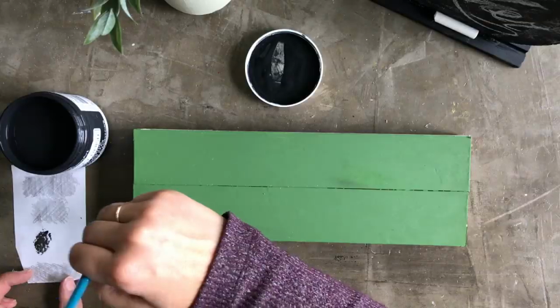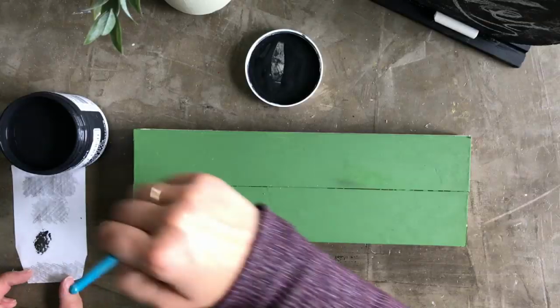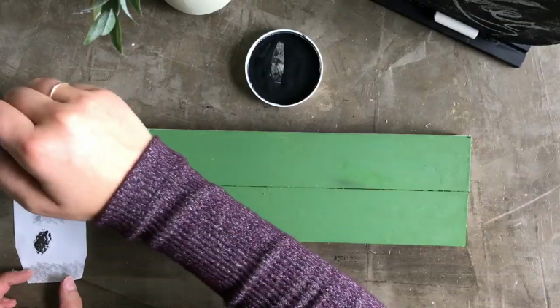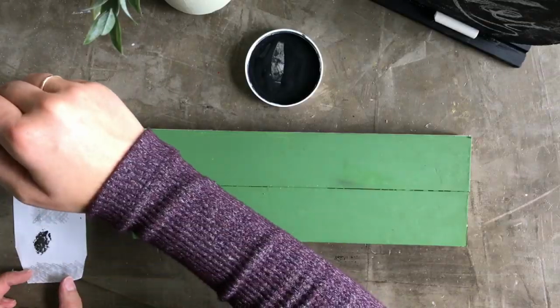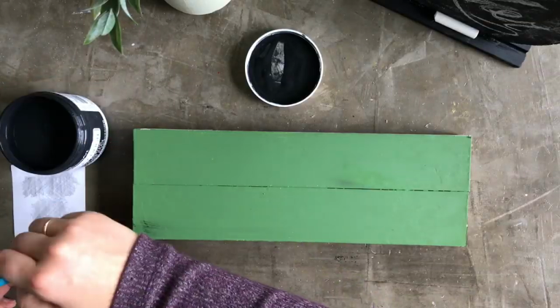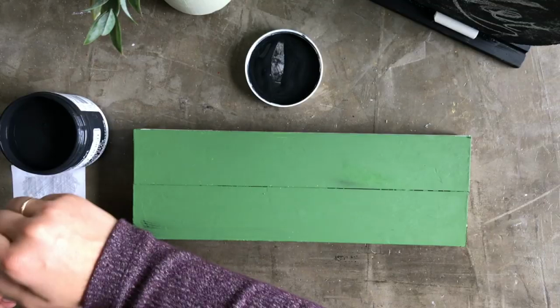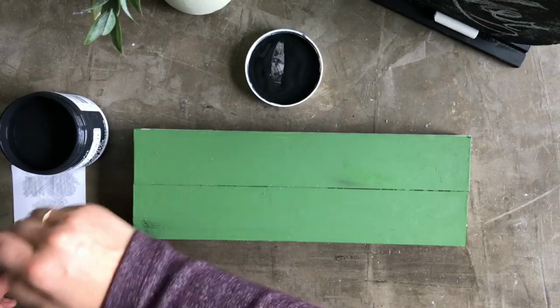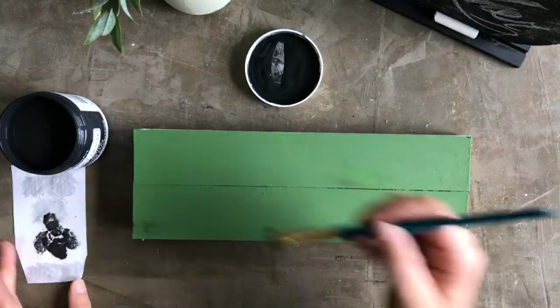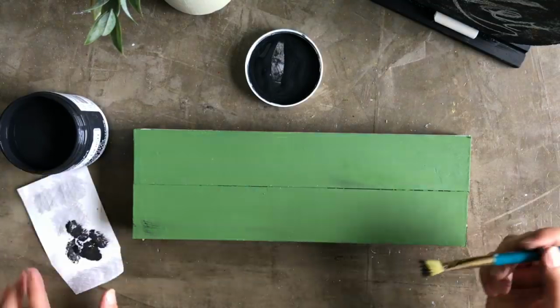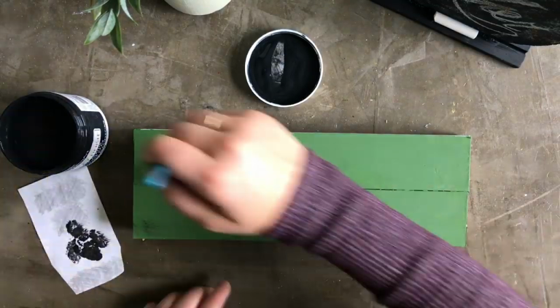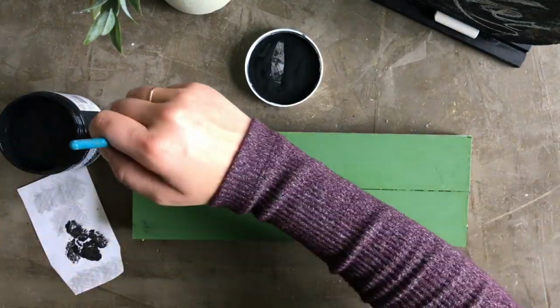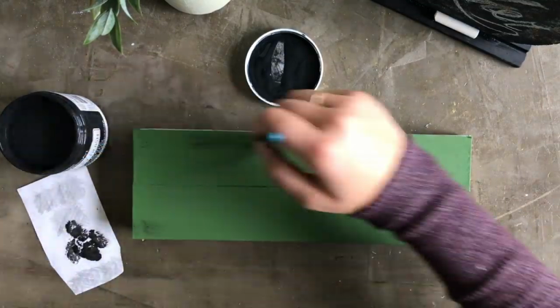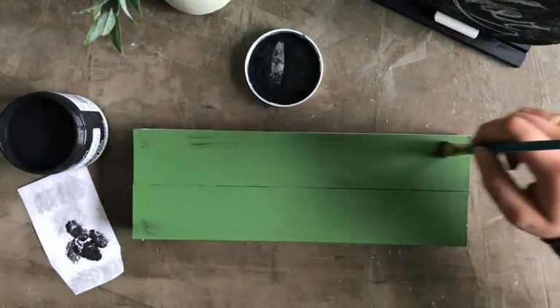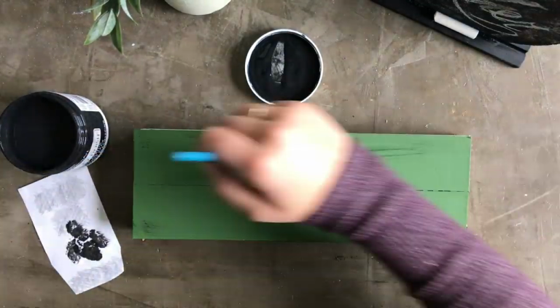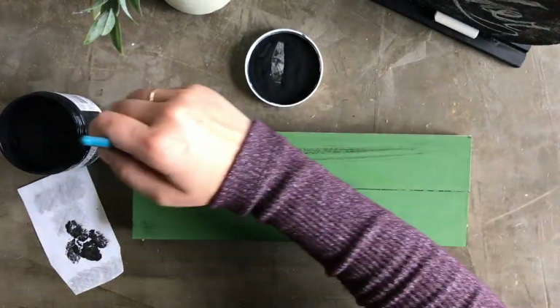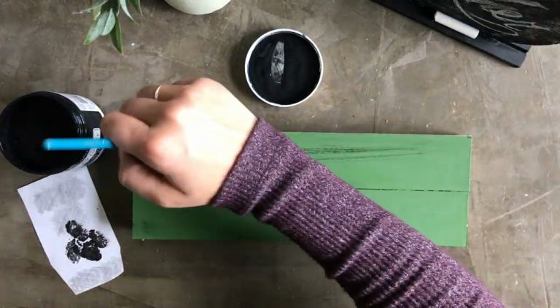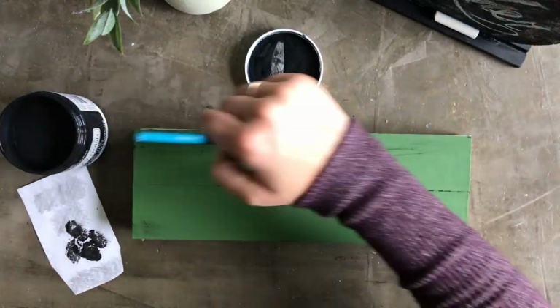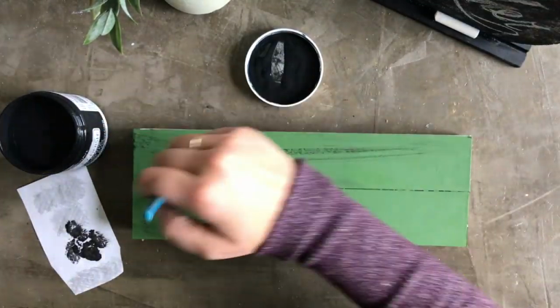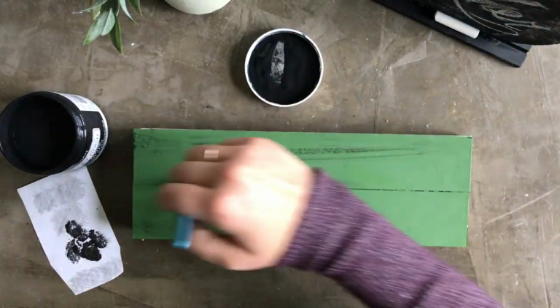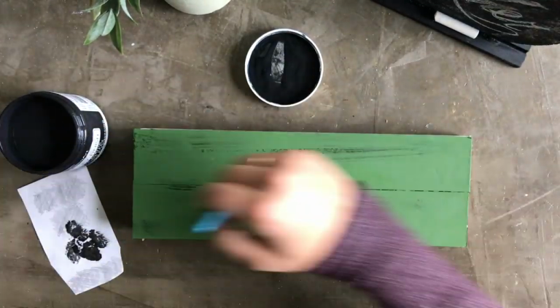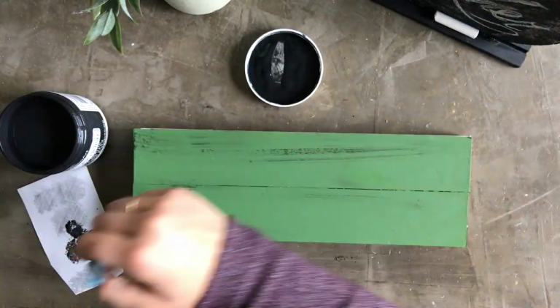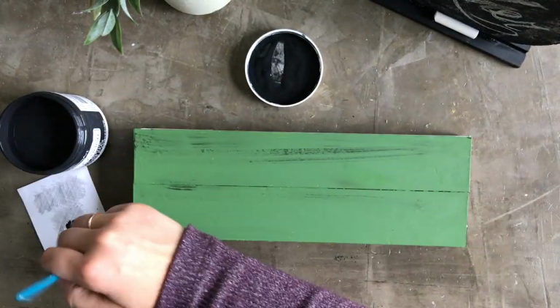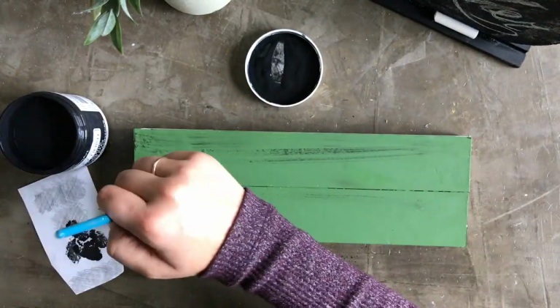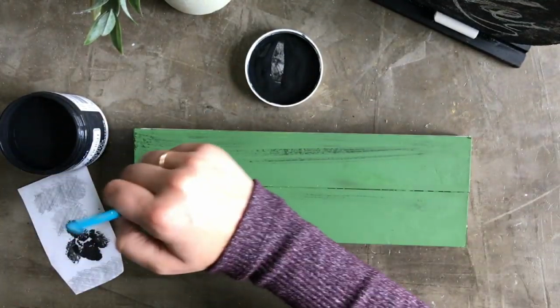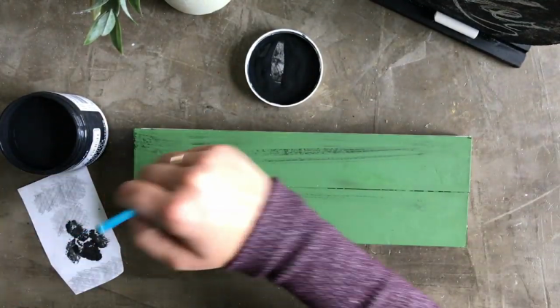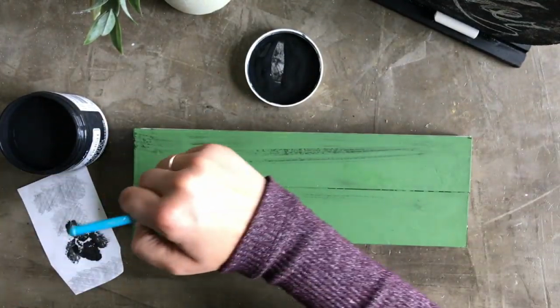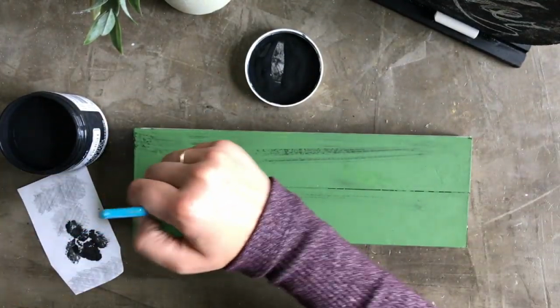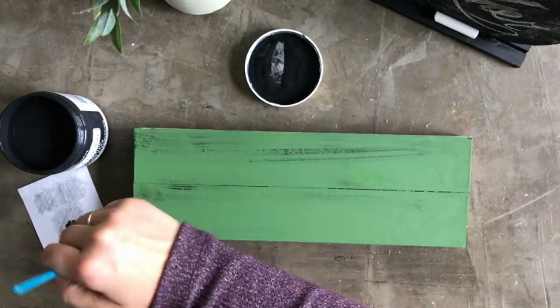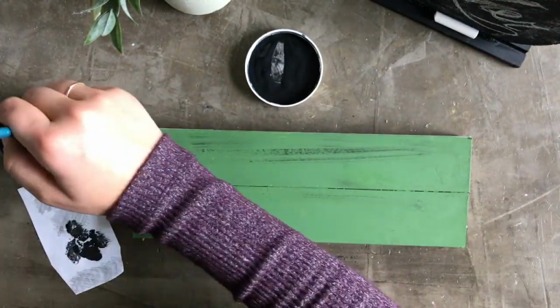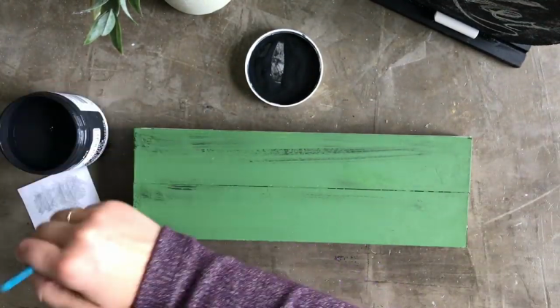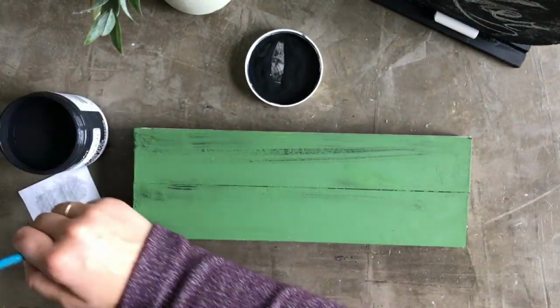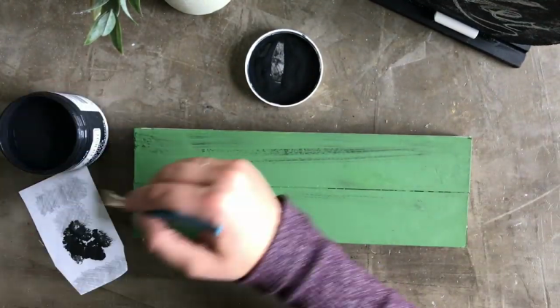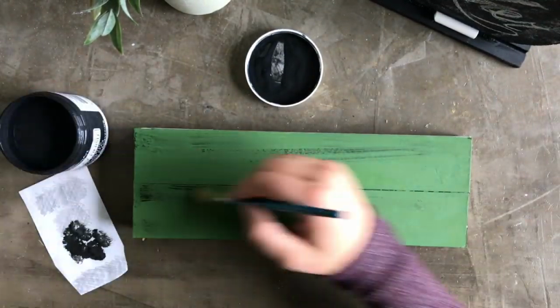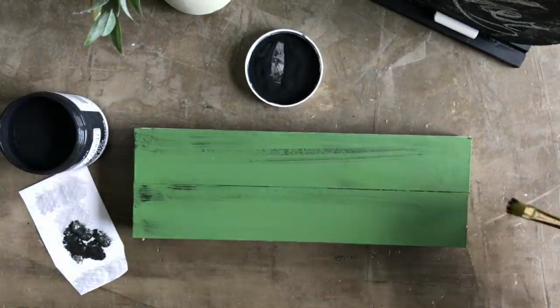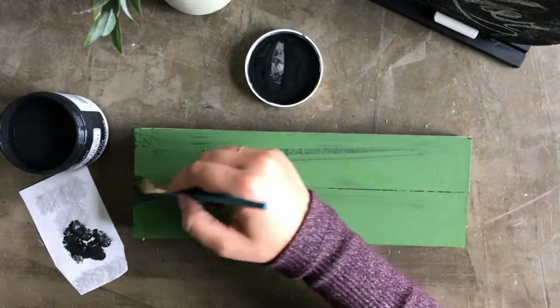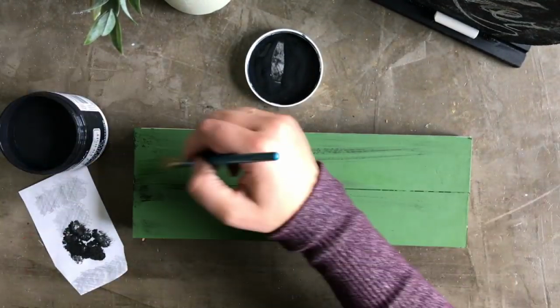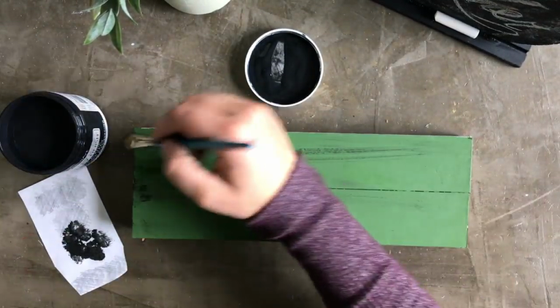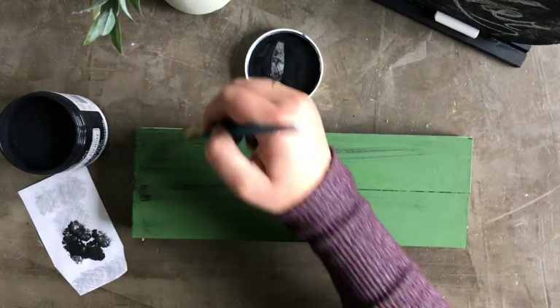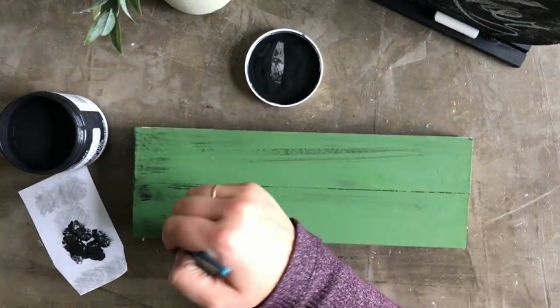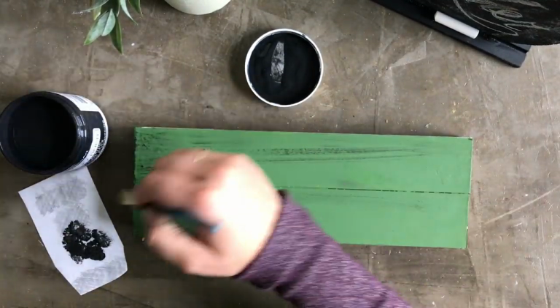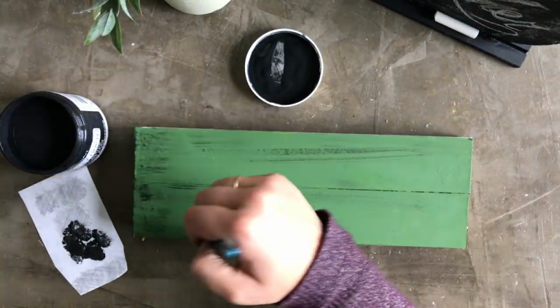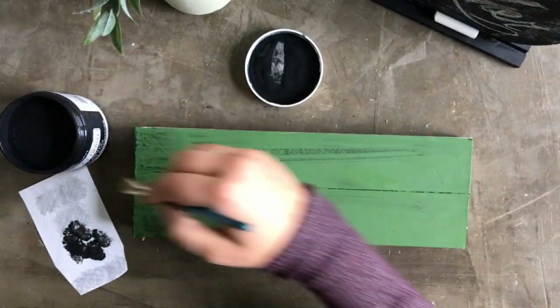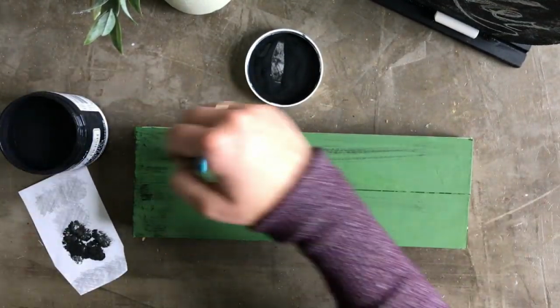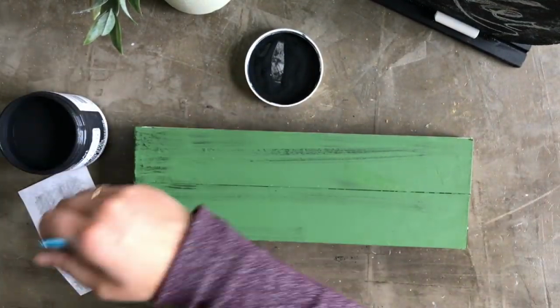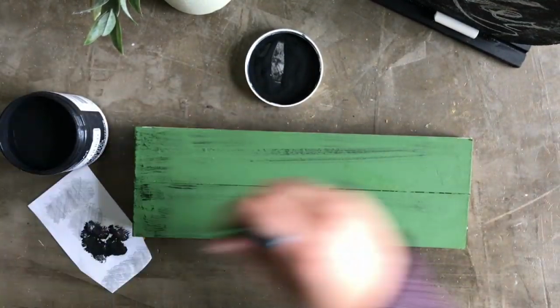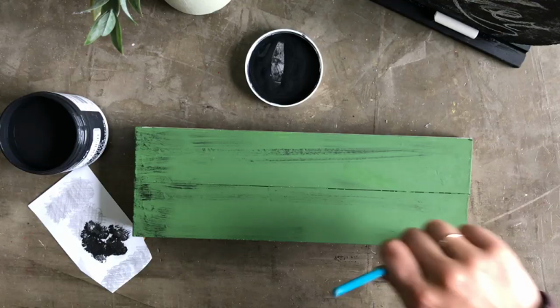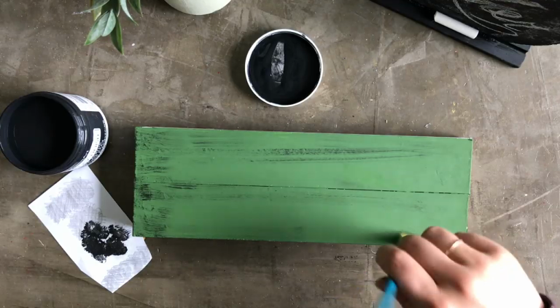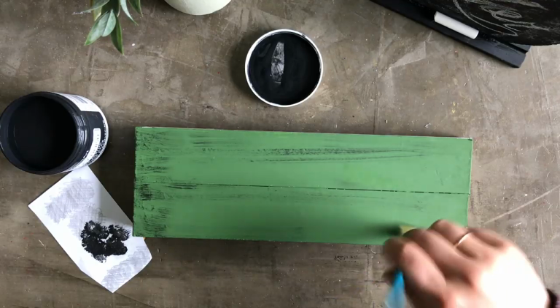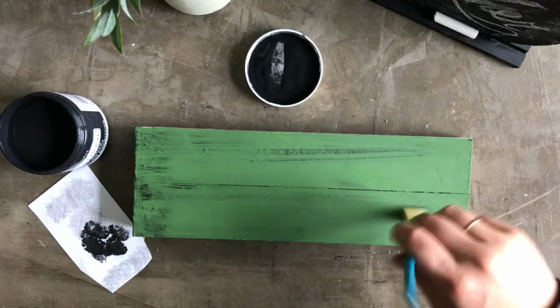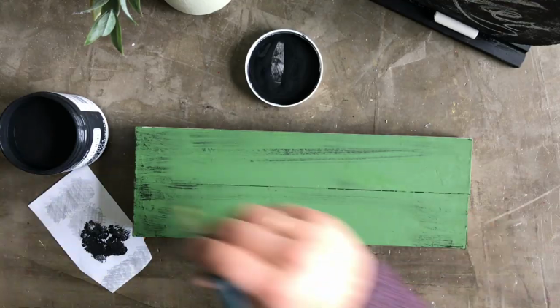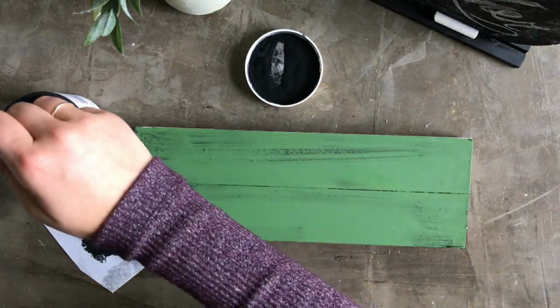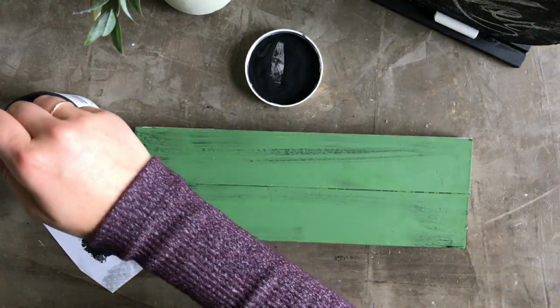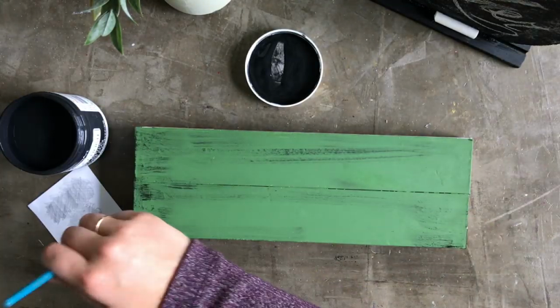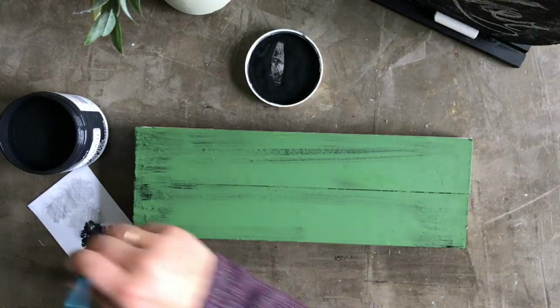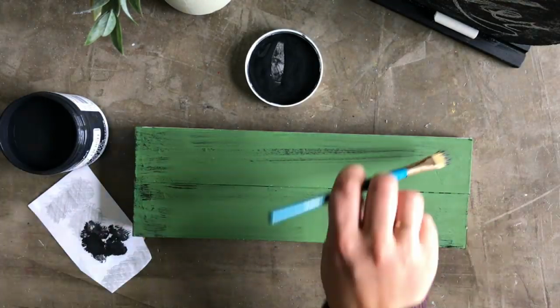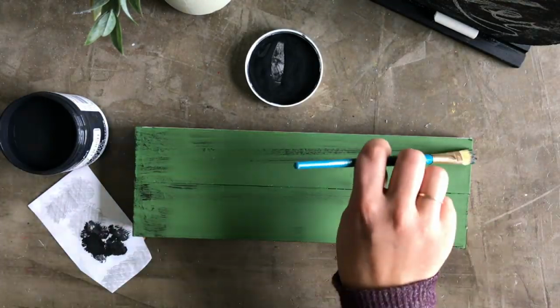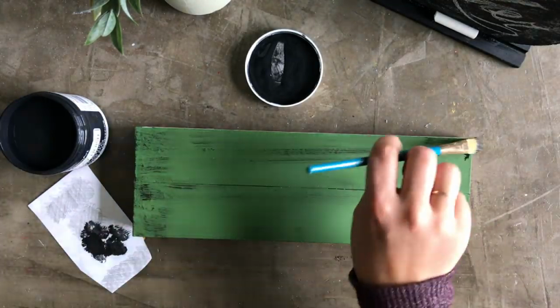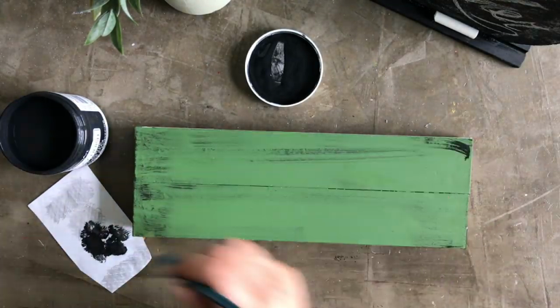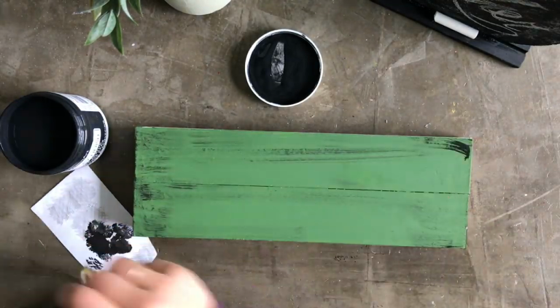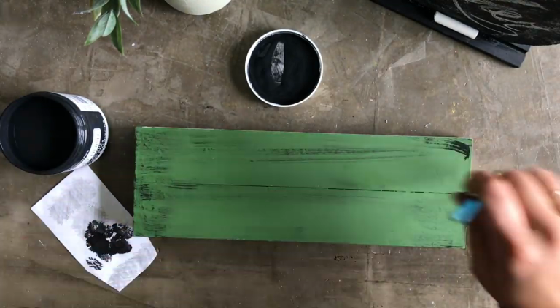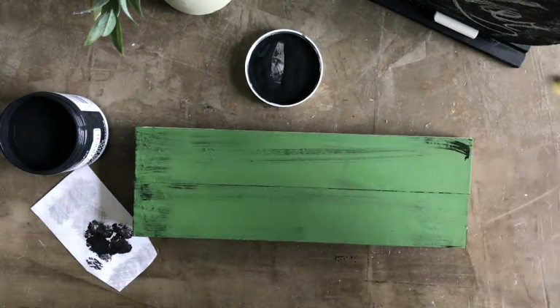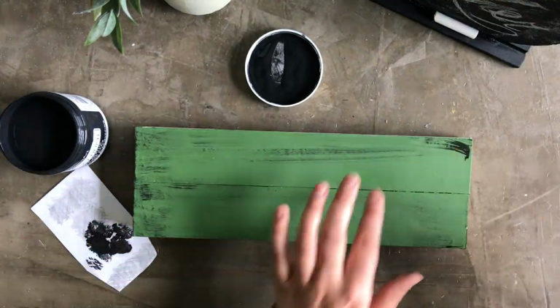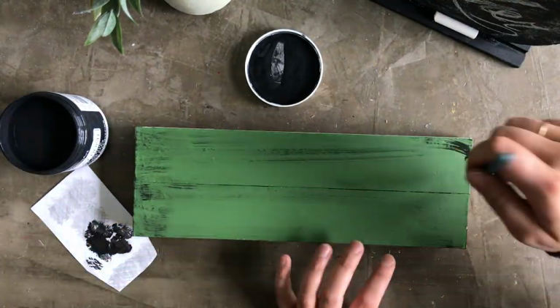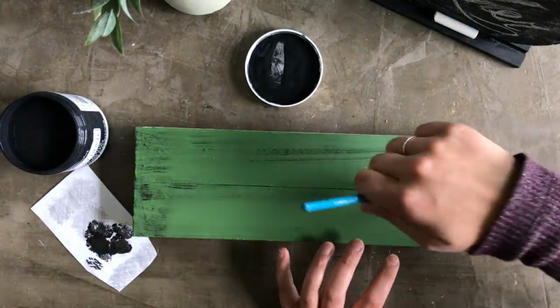After two coats of green paint had dried, I used just a bit of black chalk paint on a very dry brush to distress the green just a bit.